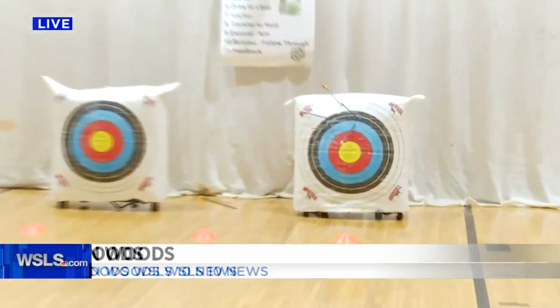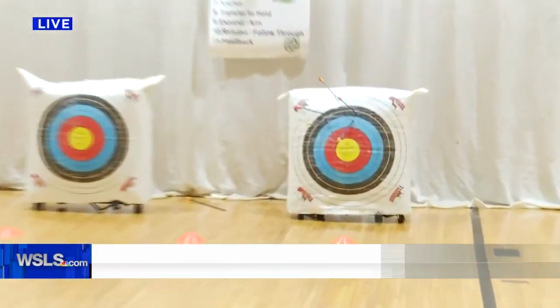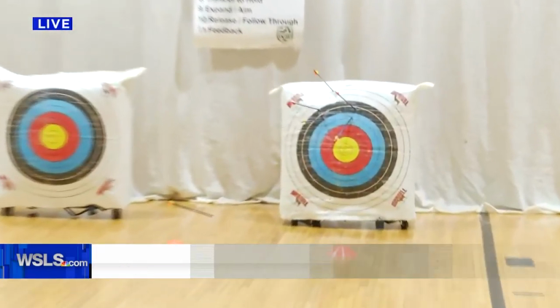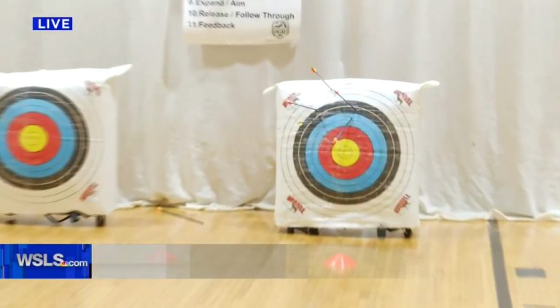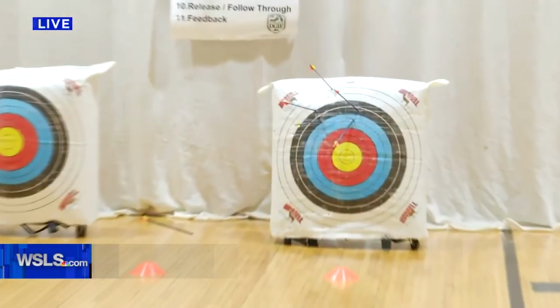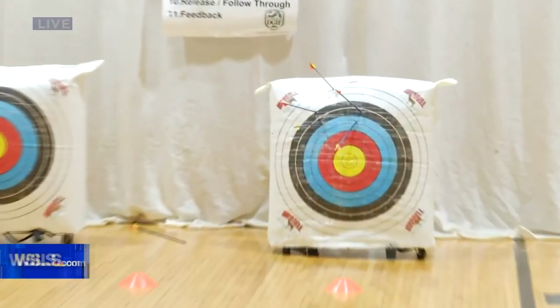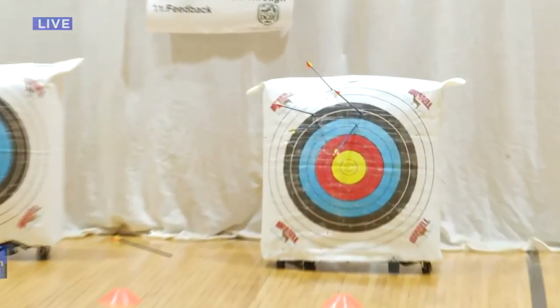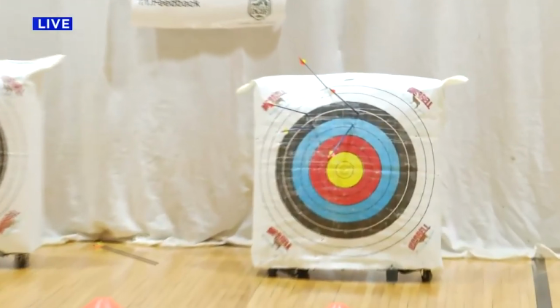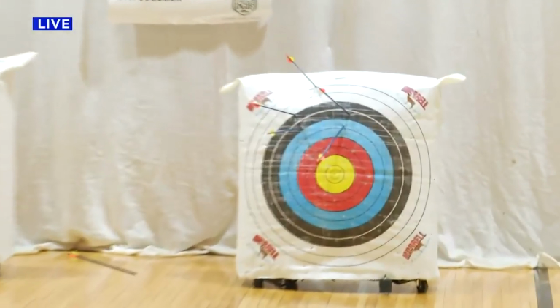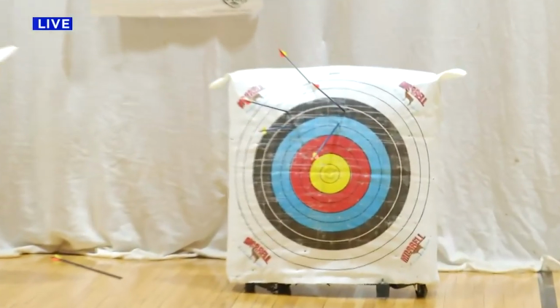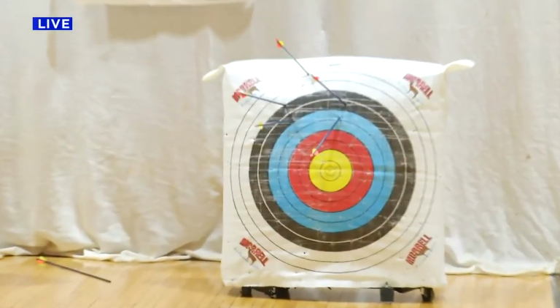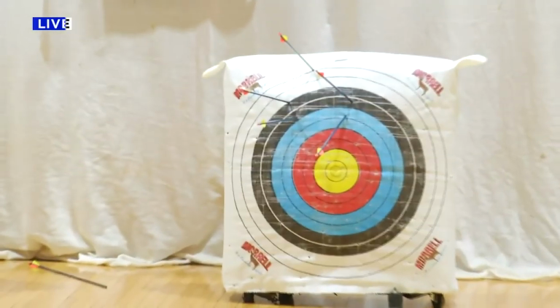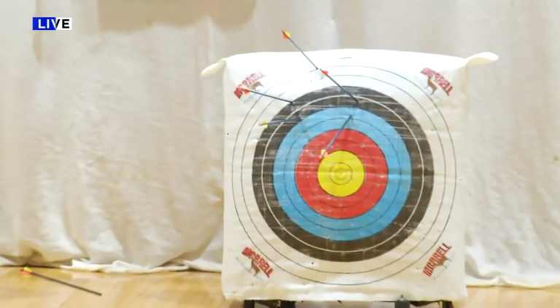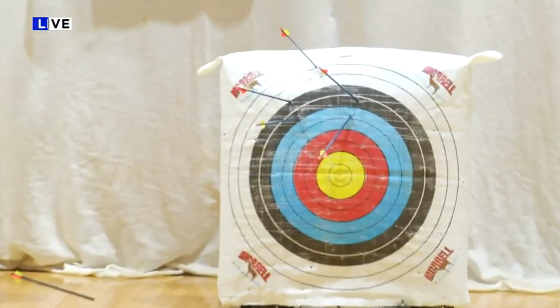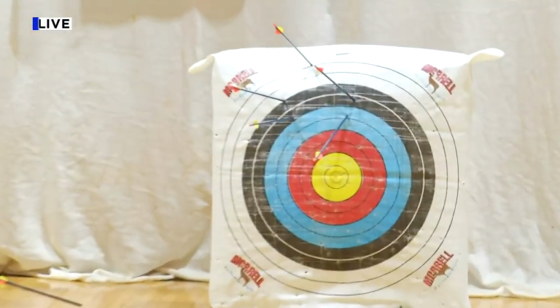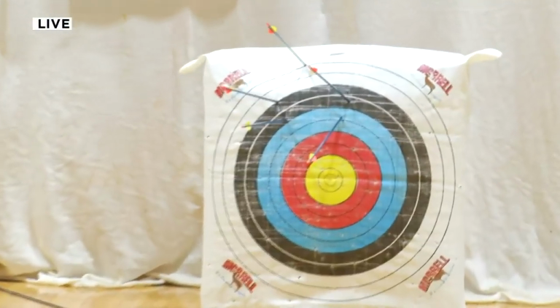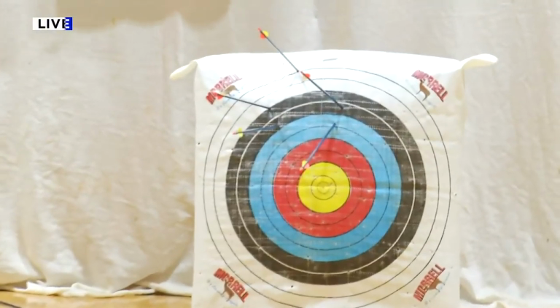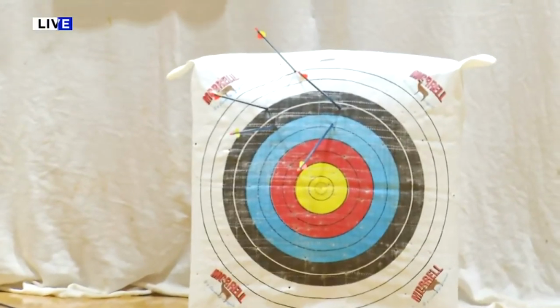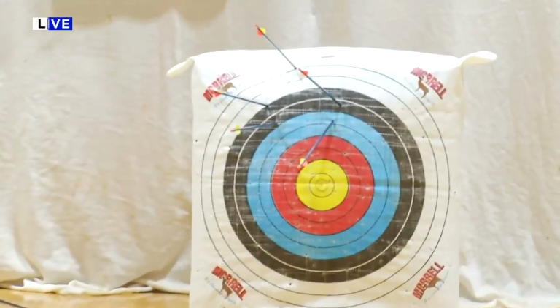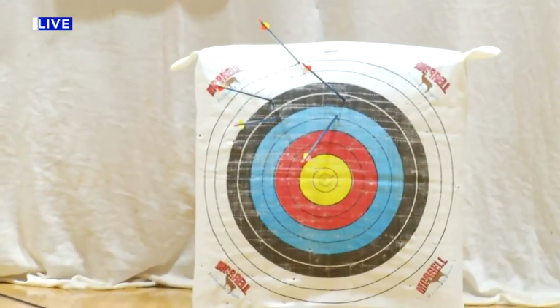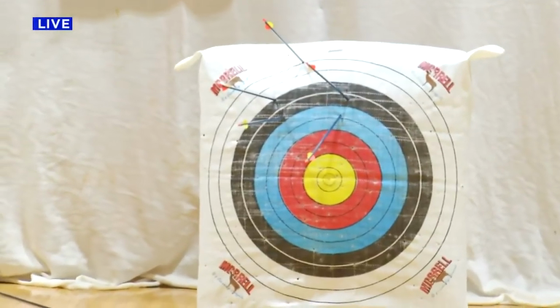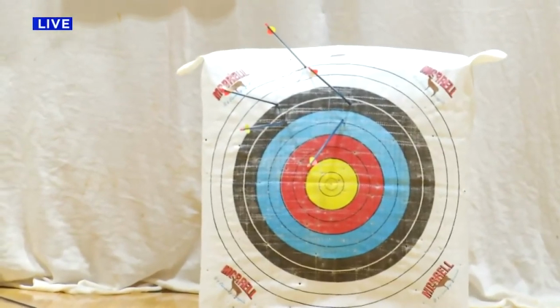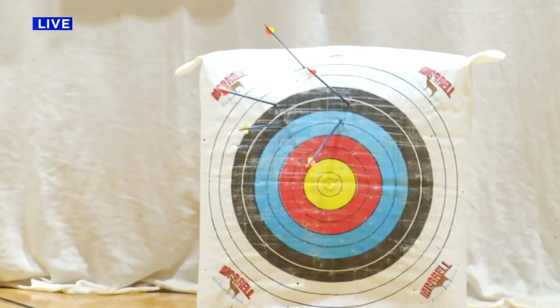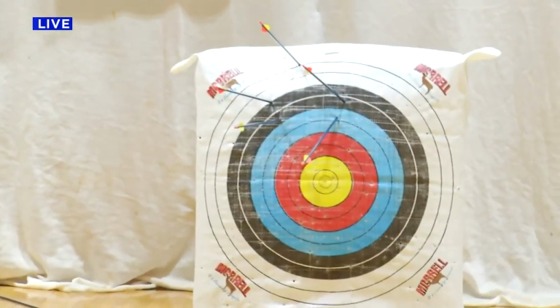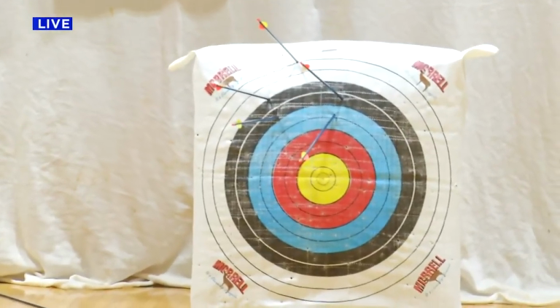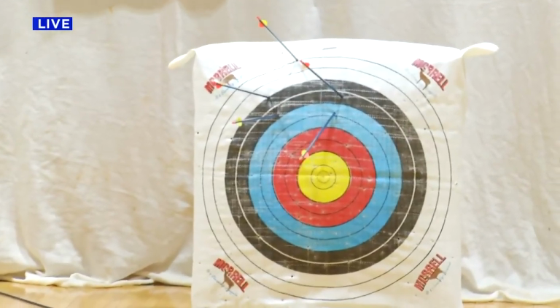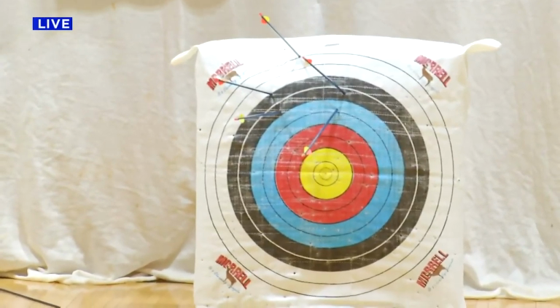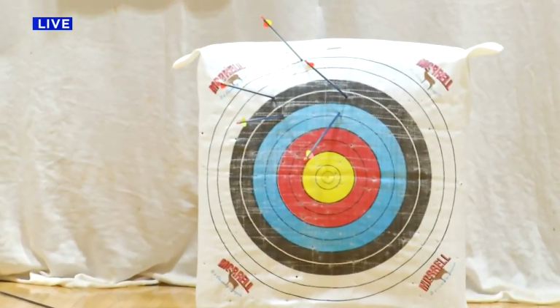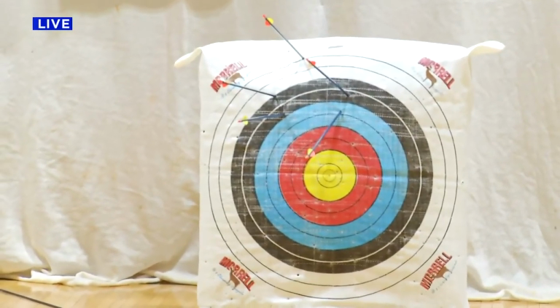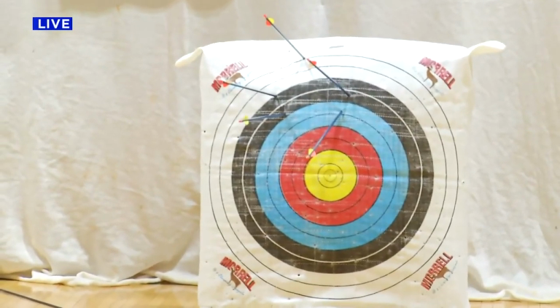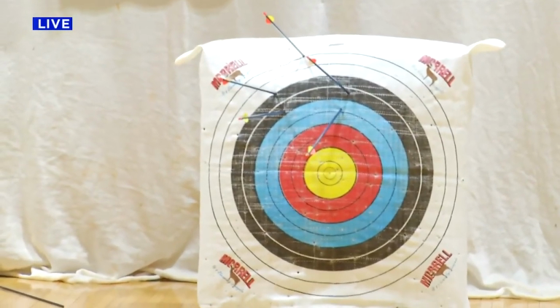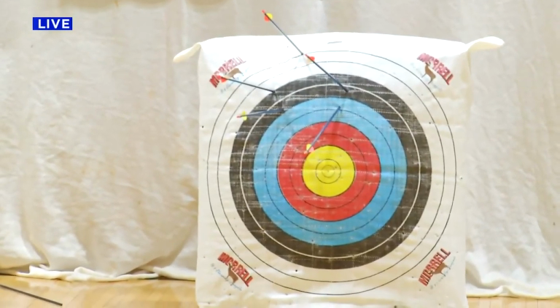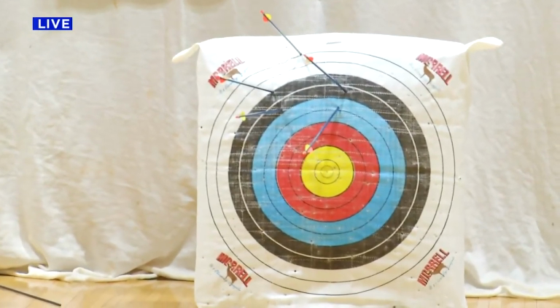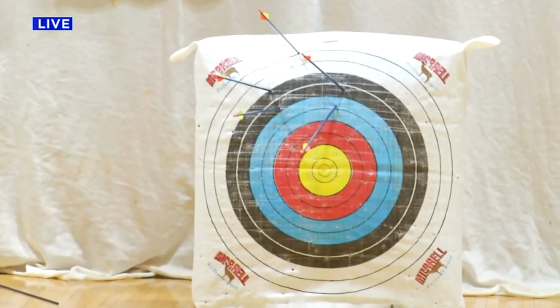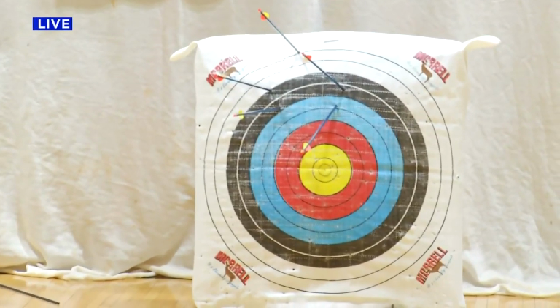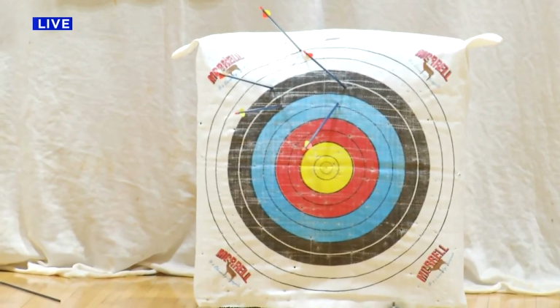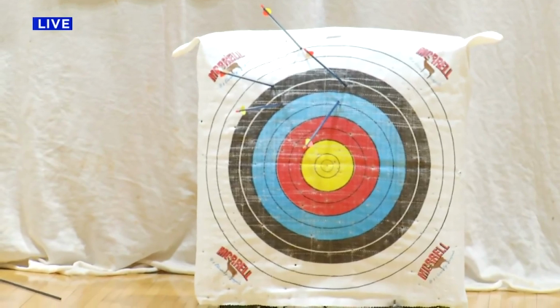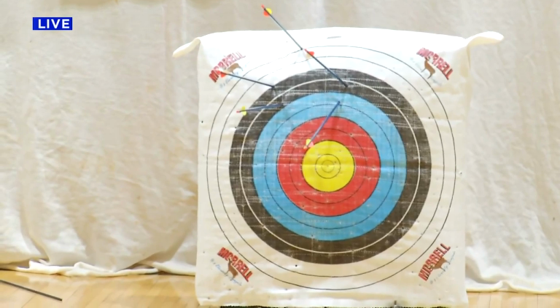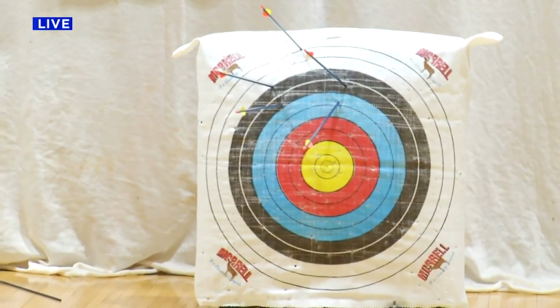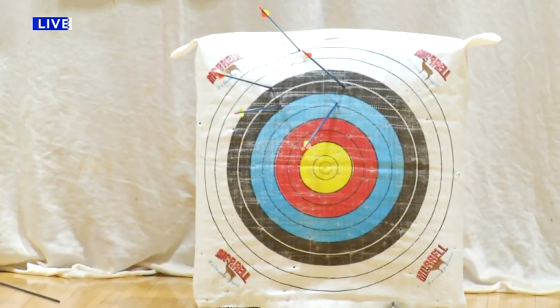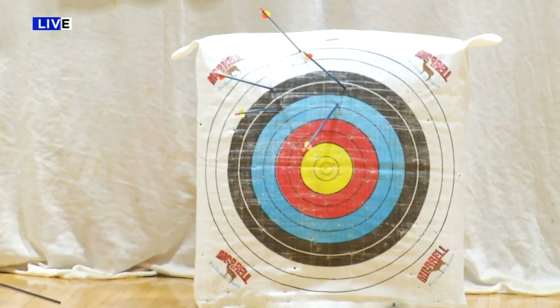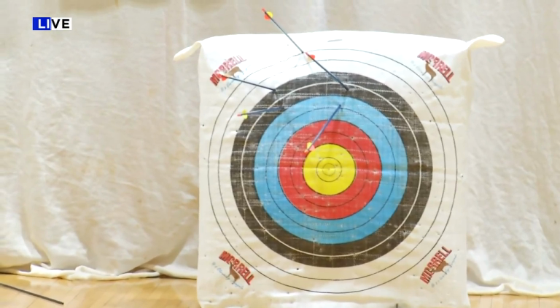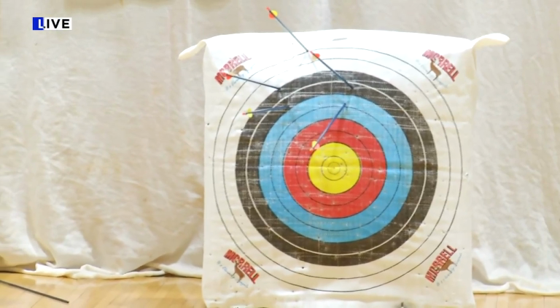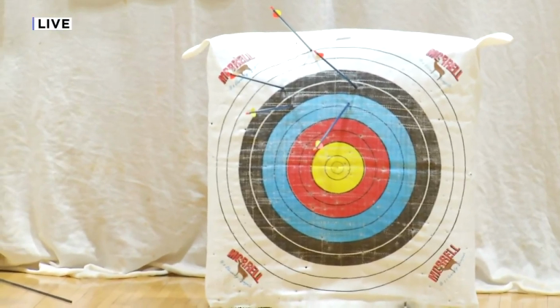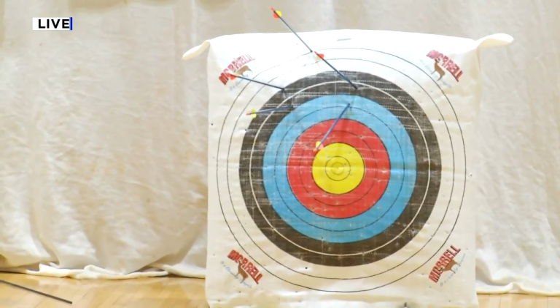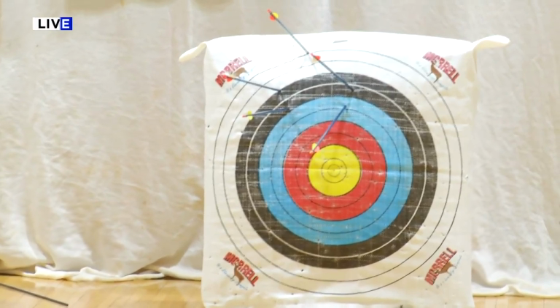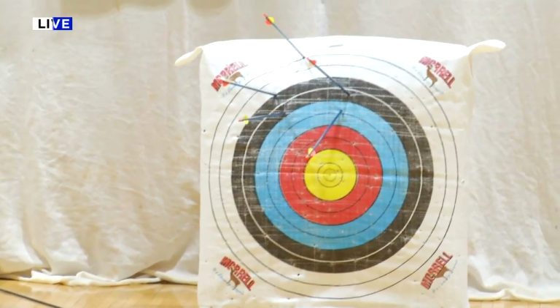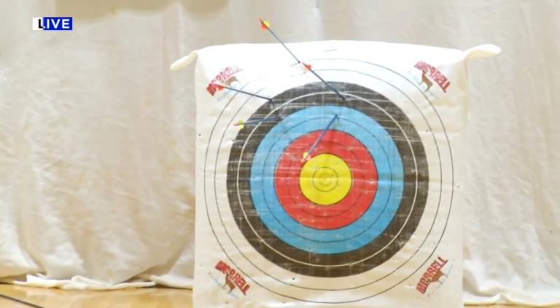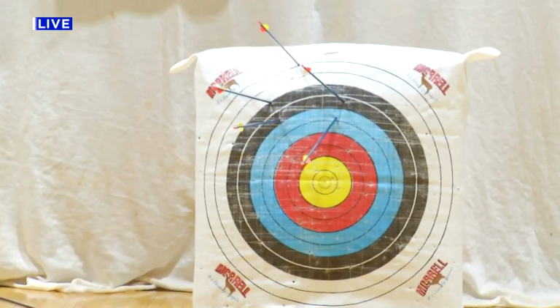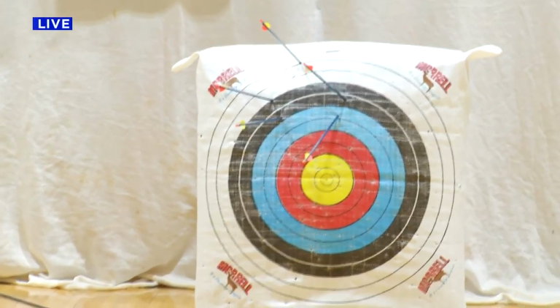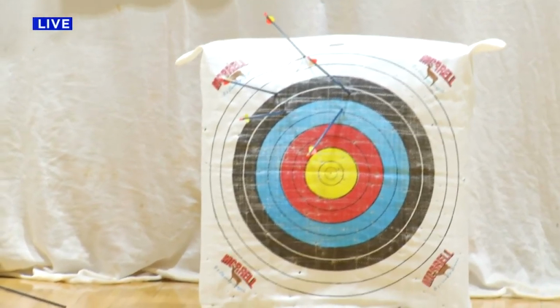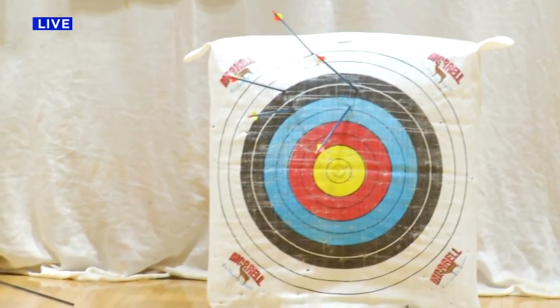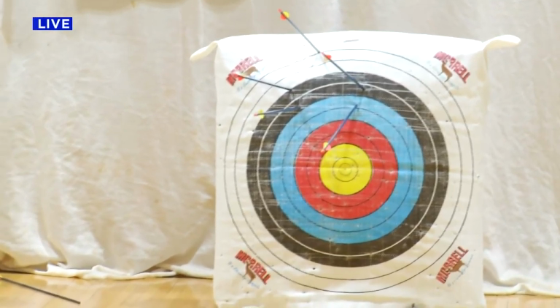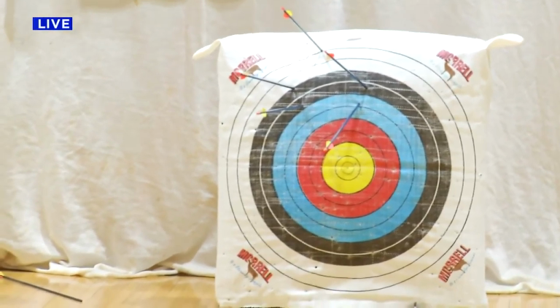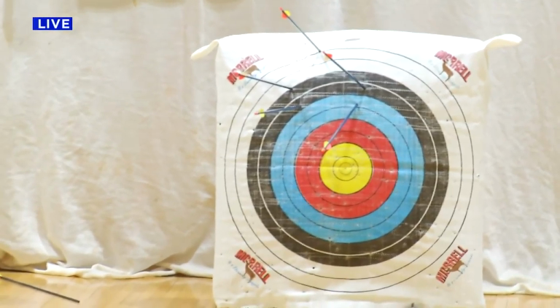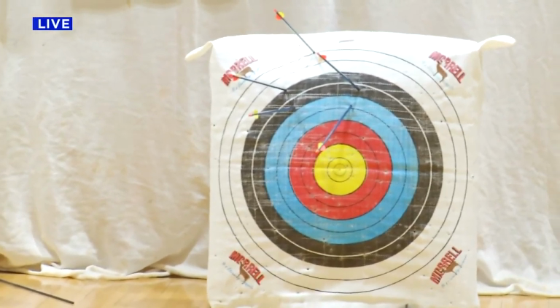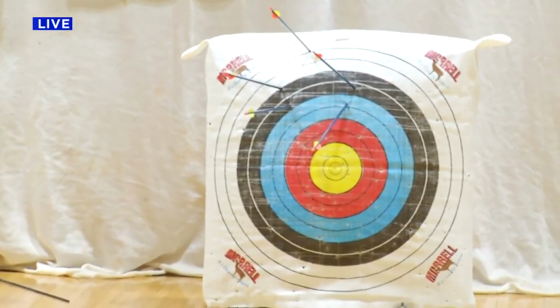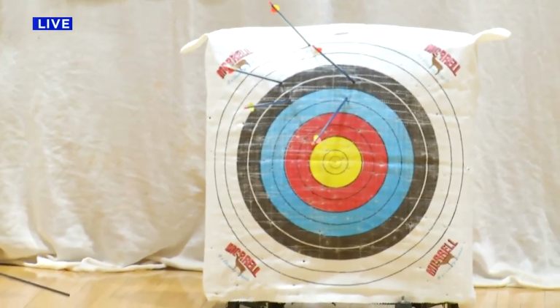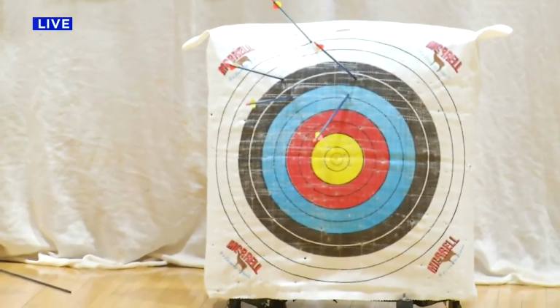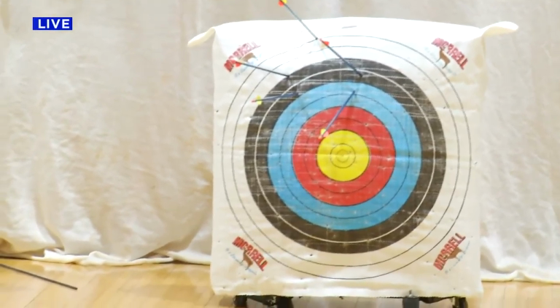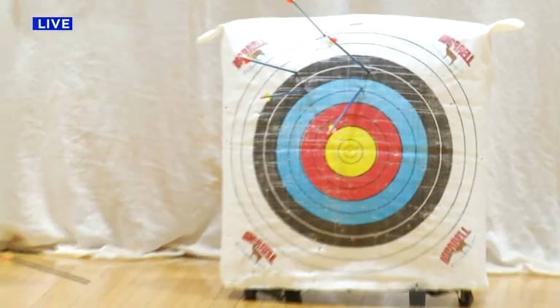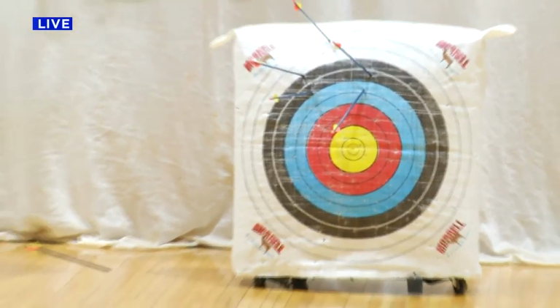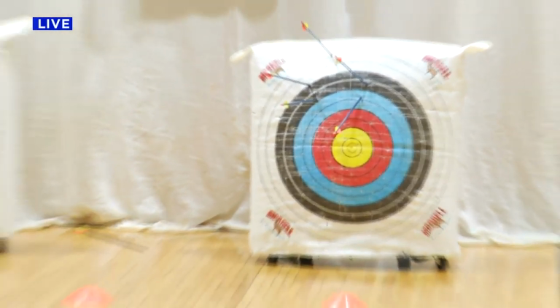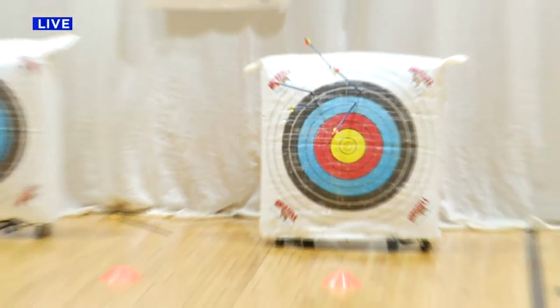You see that one in the blue? I didn't make it into the yellow yet — into the bullseye — but I did make it on the target somewhere. So that matters.